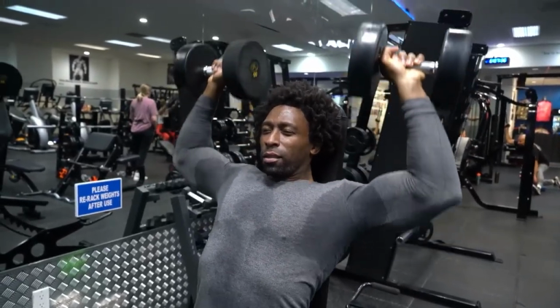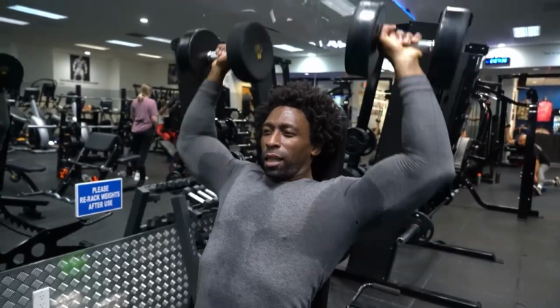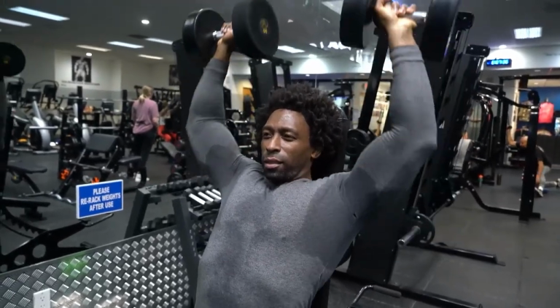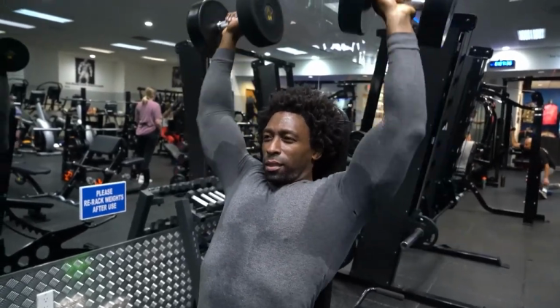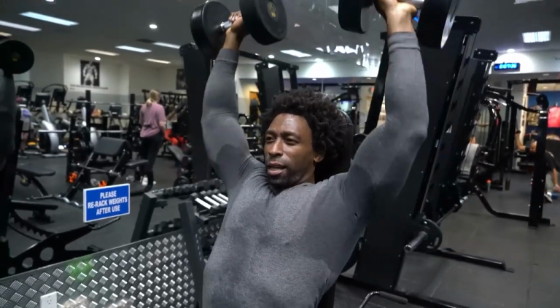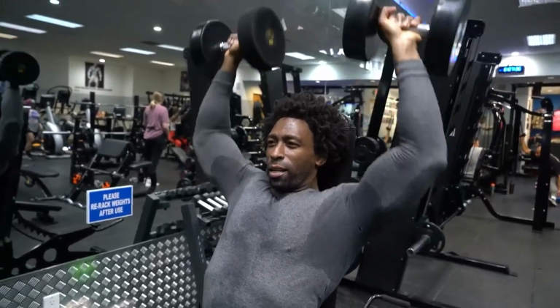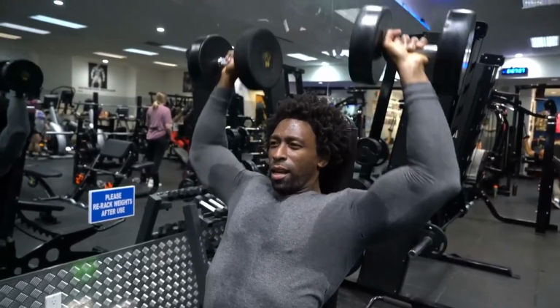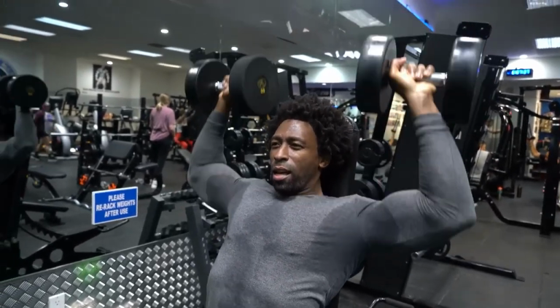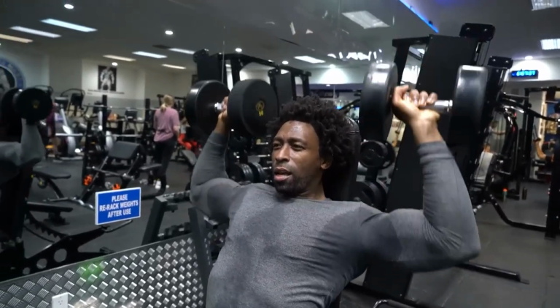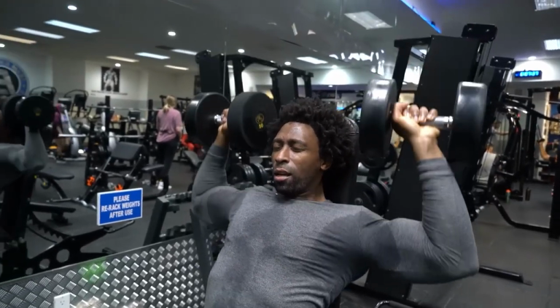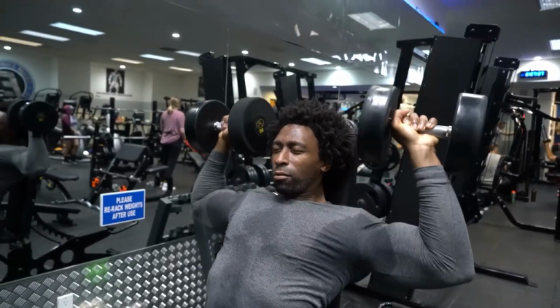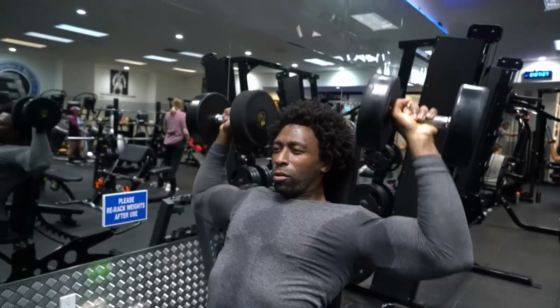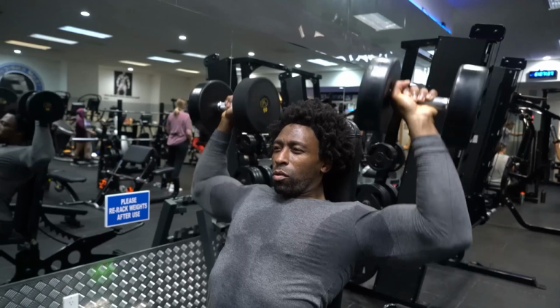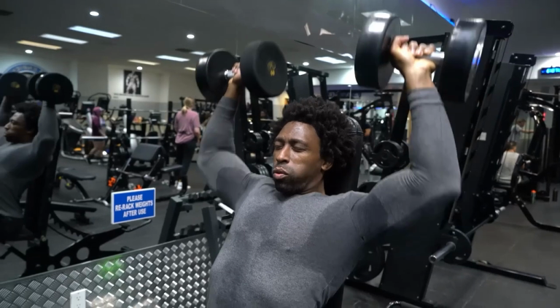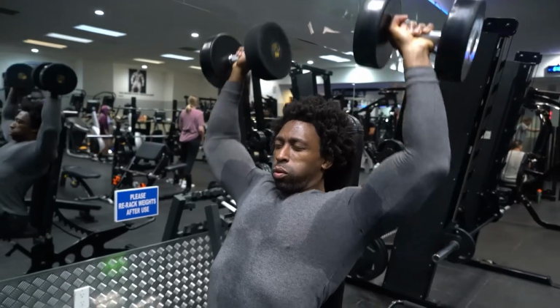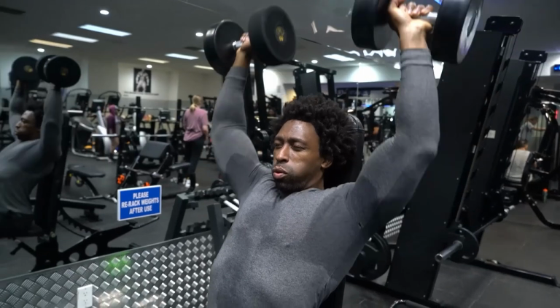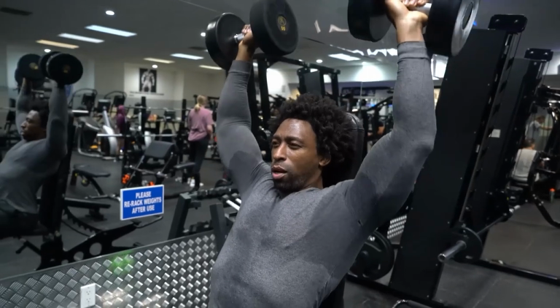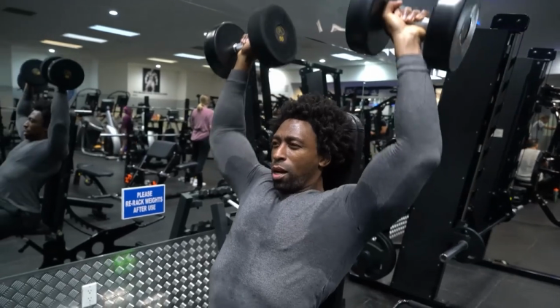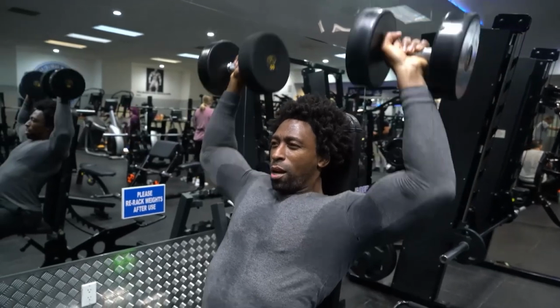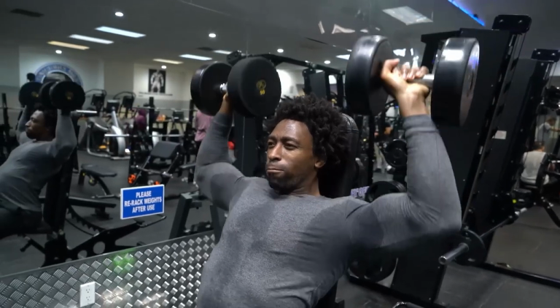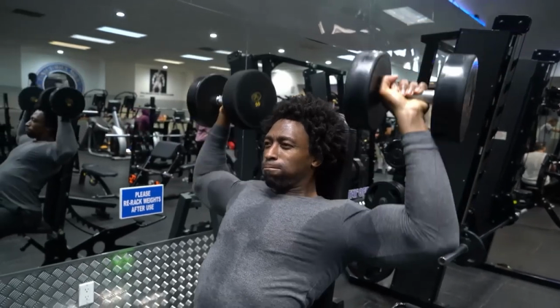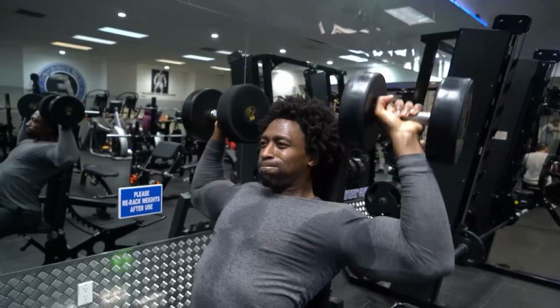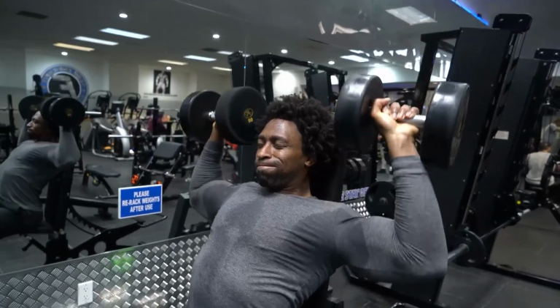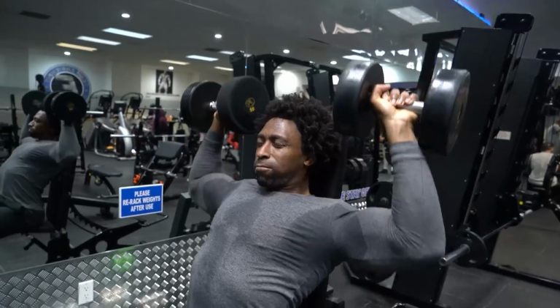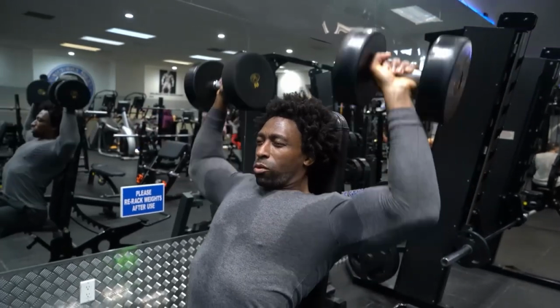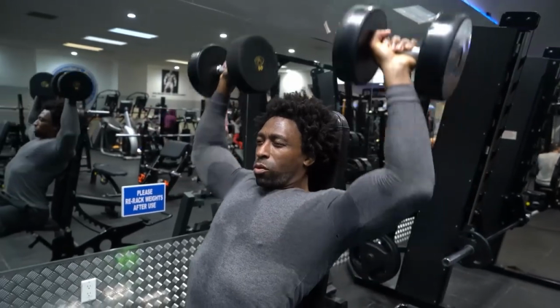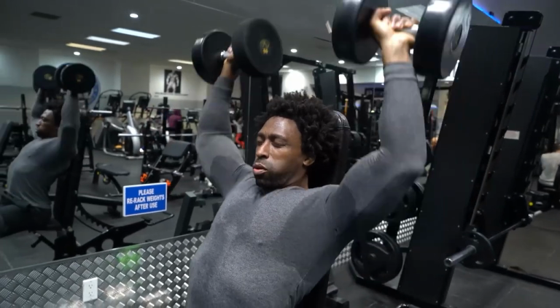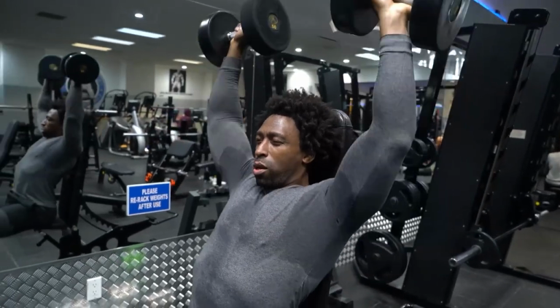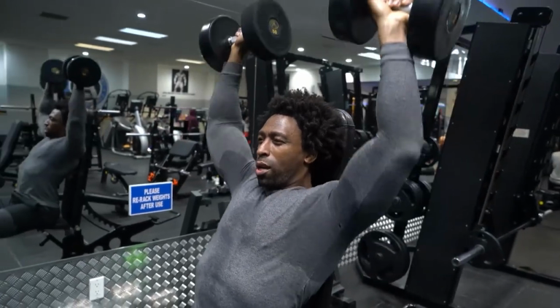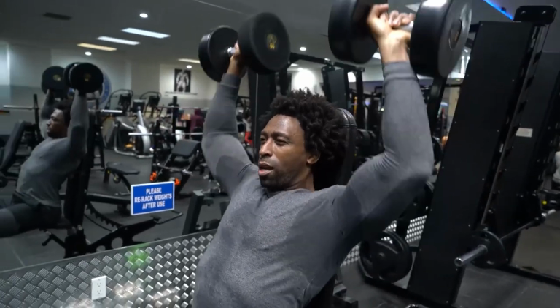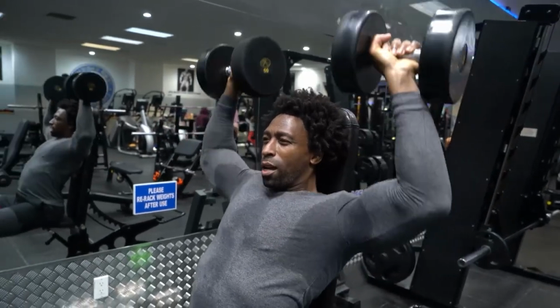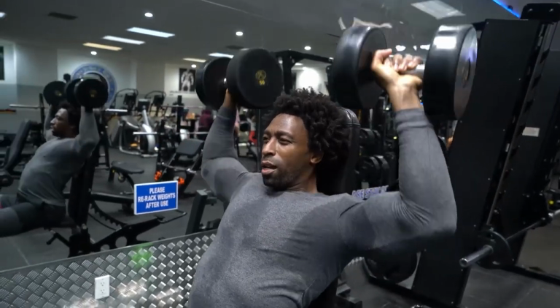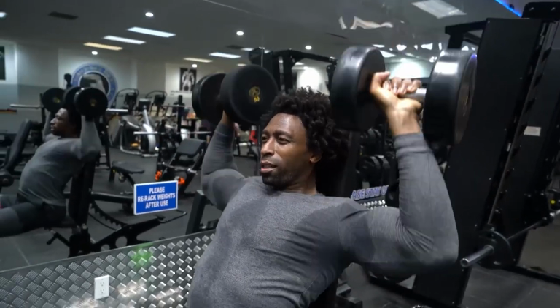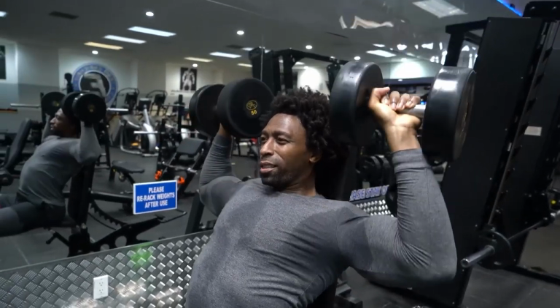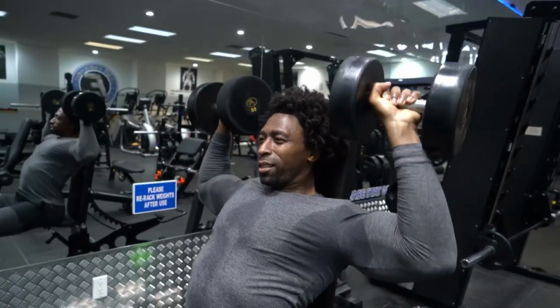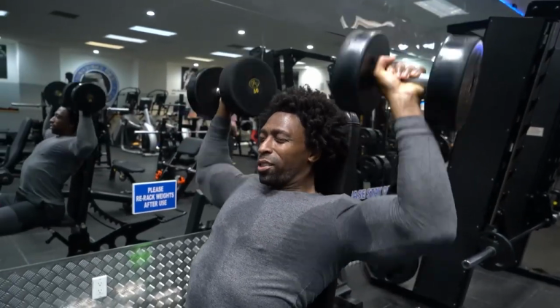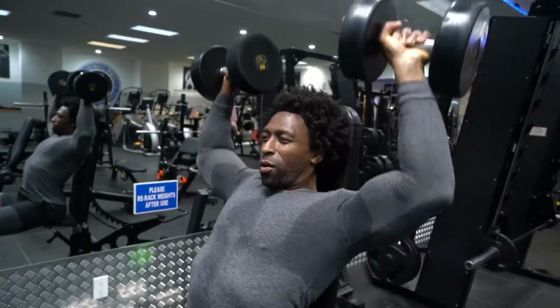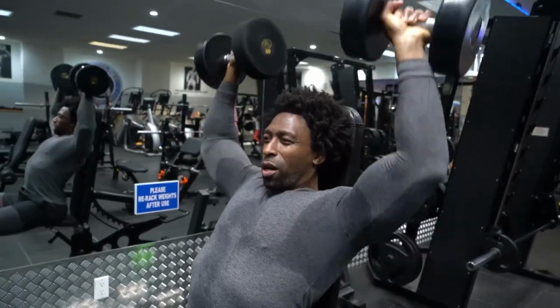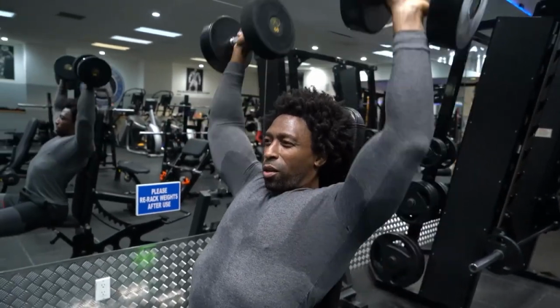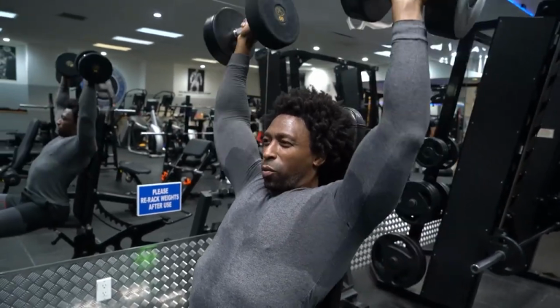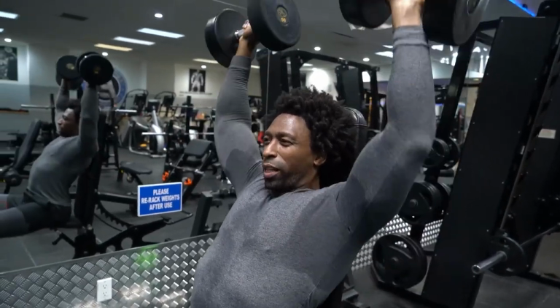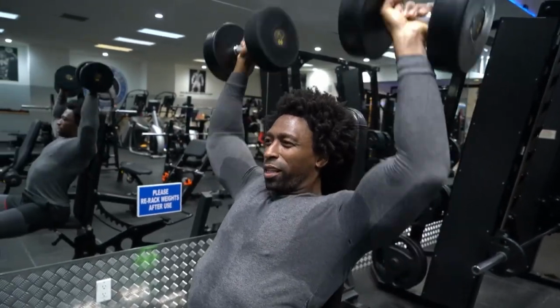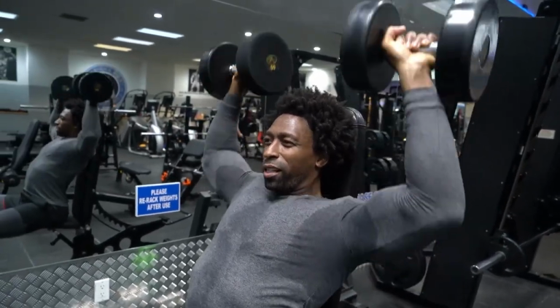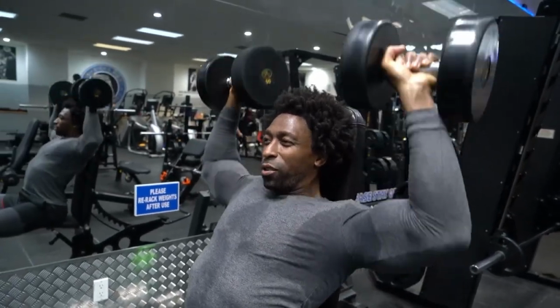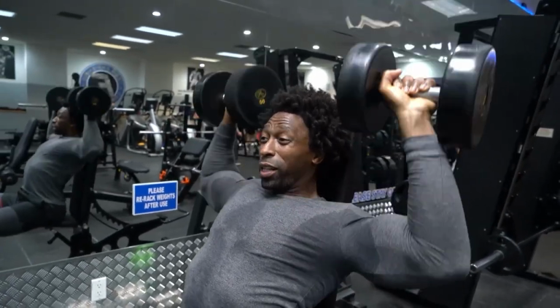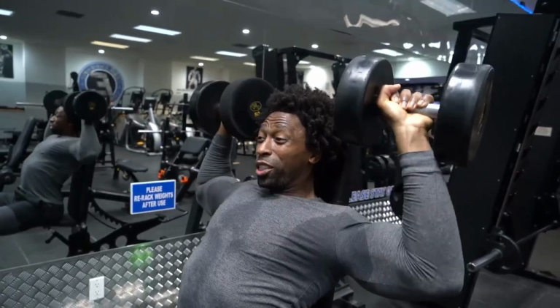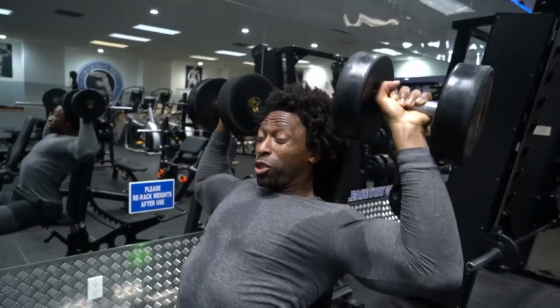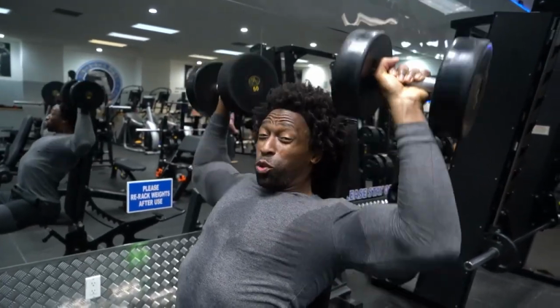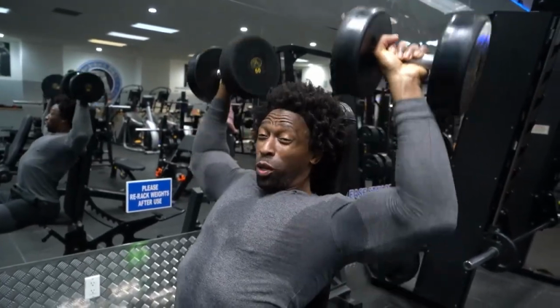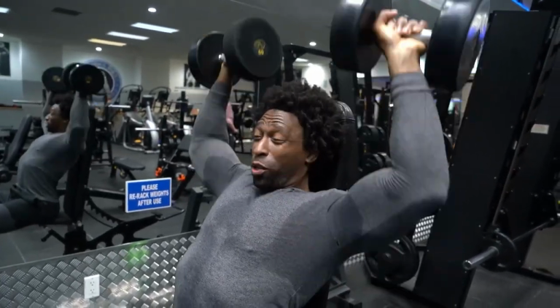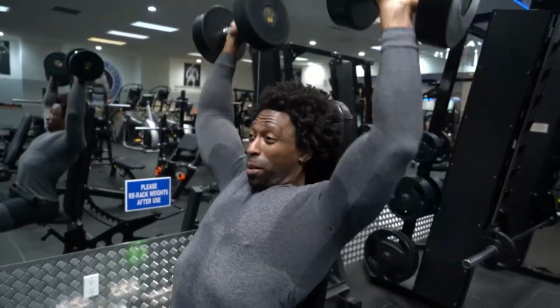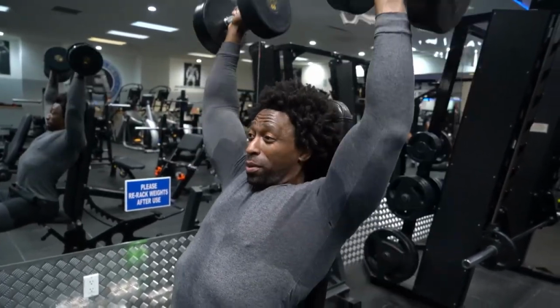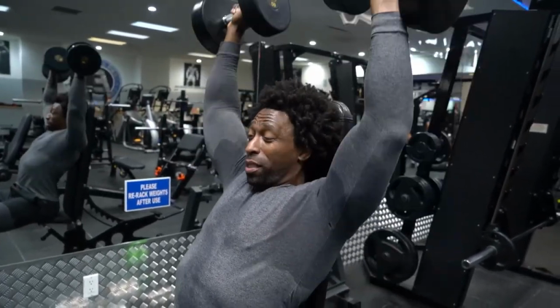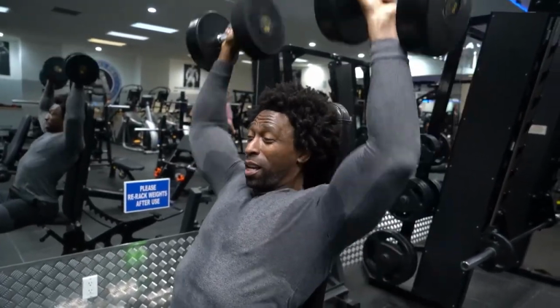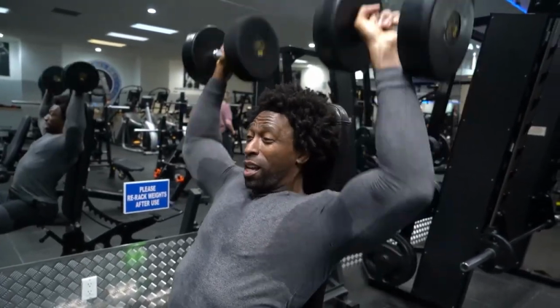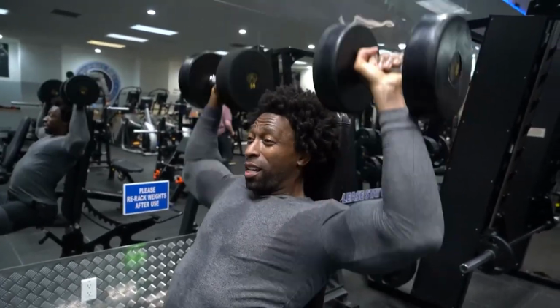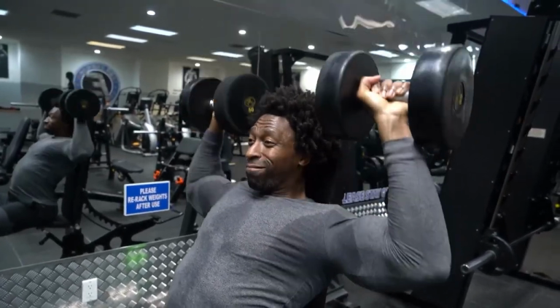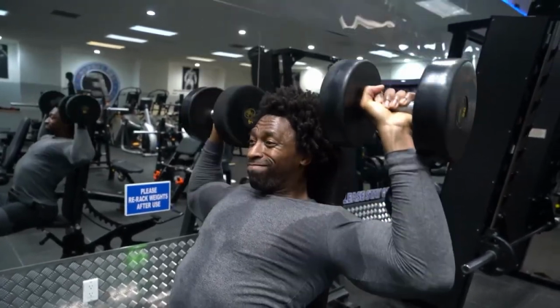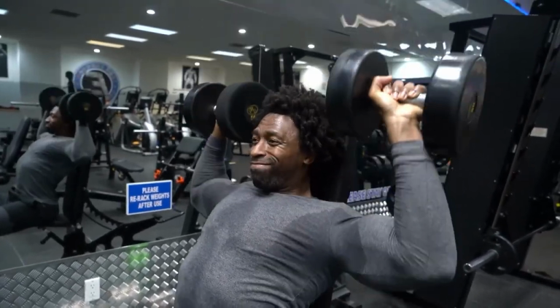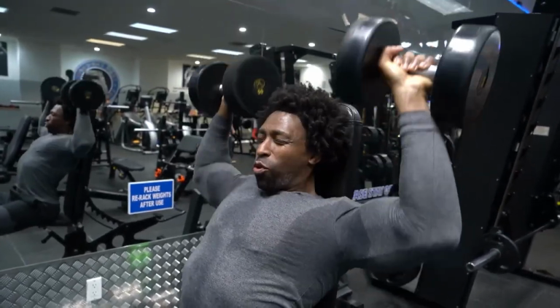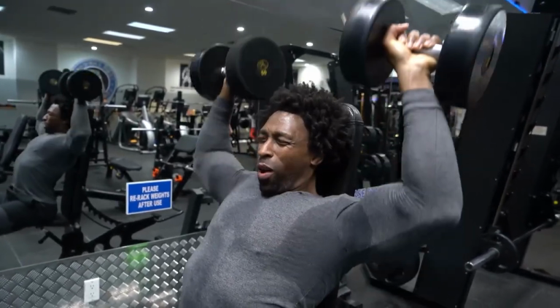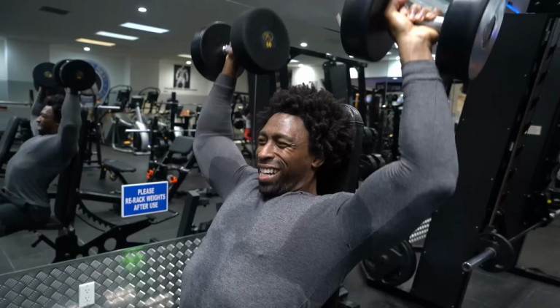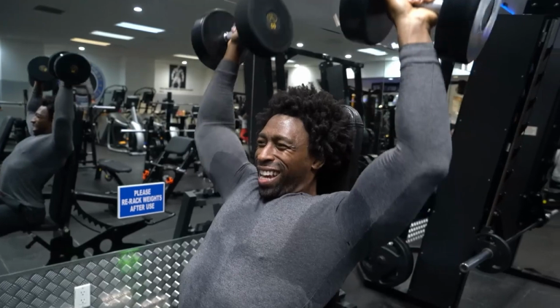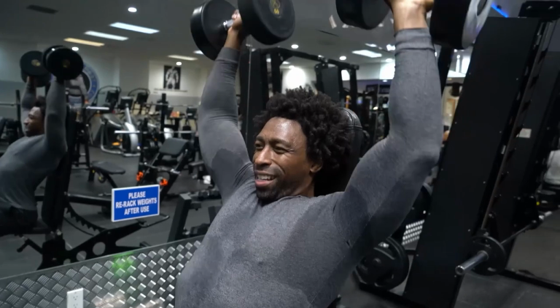That's 10 — you know what, we're gonna do 20 reps. Why not?